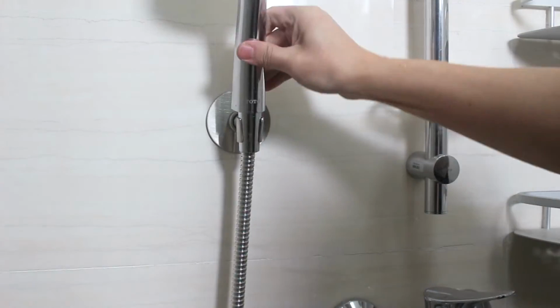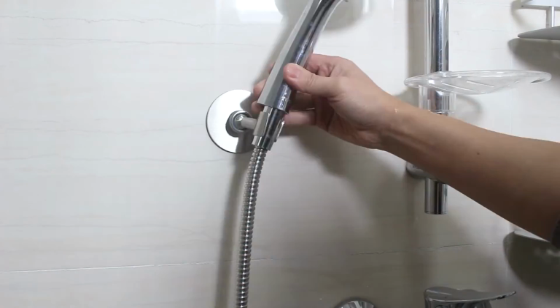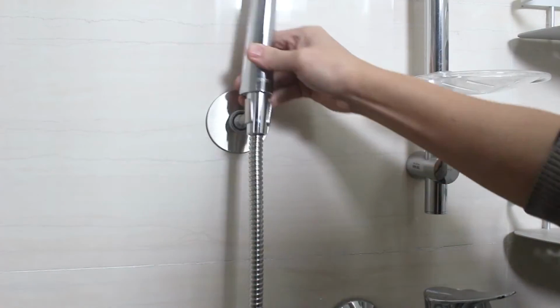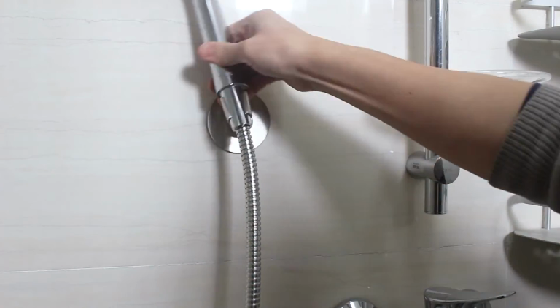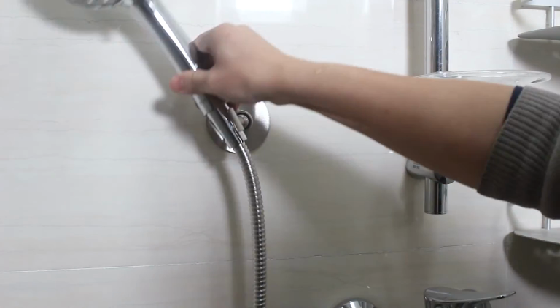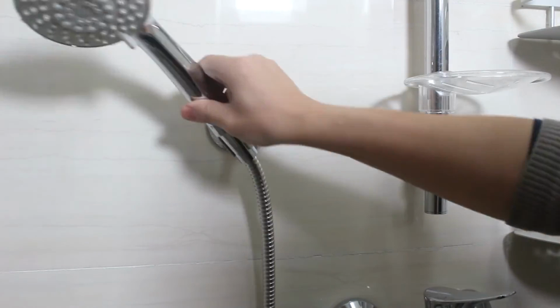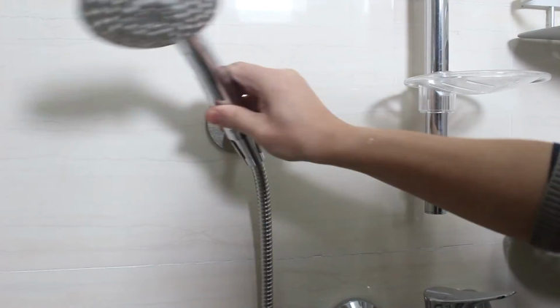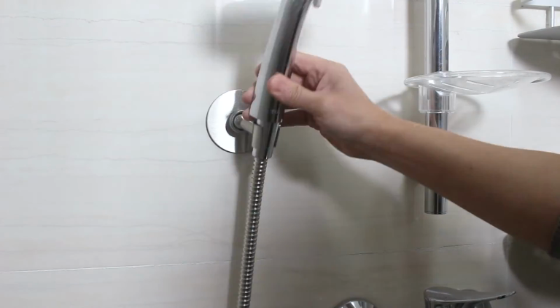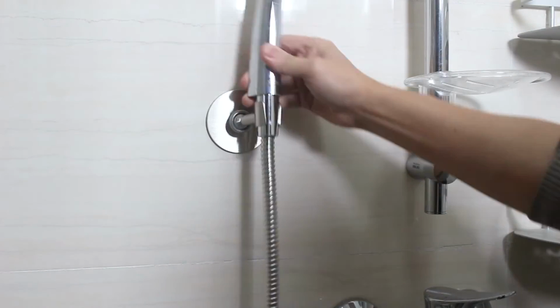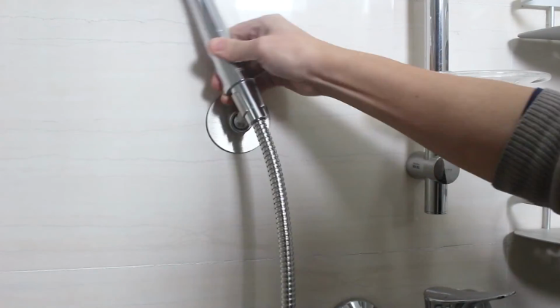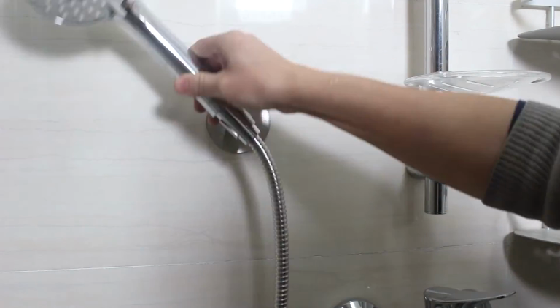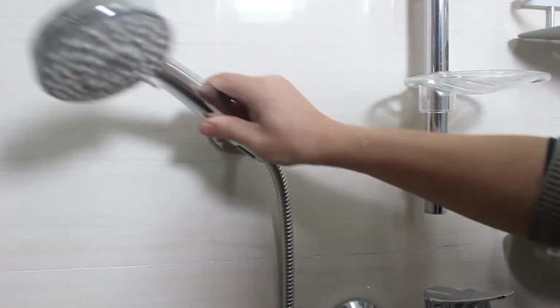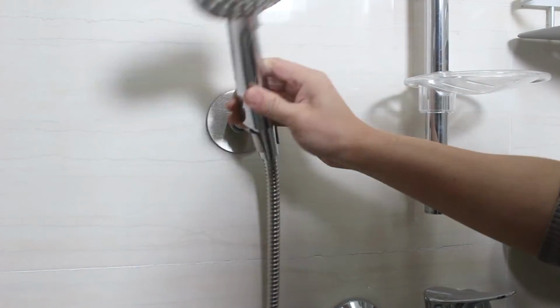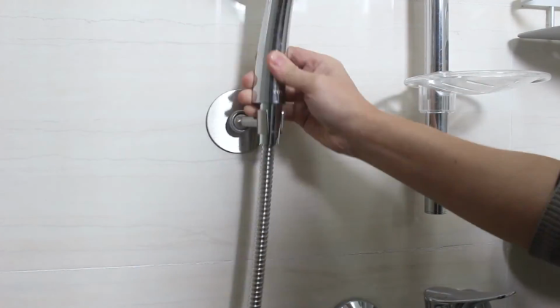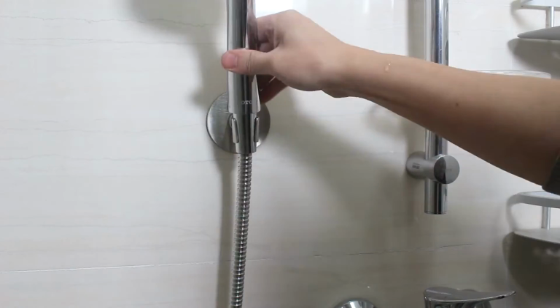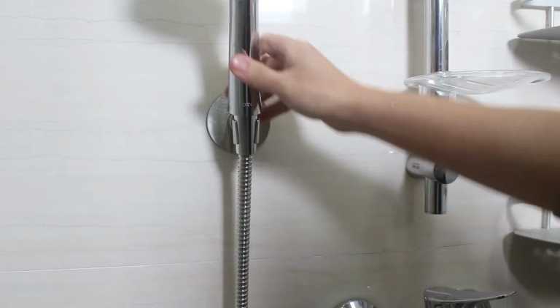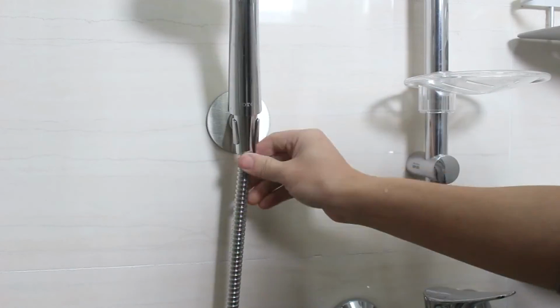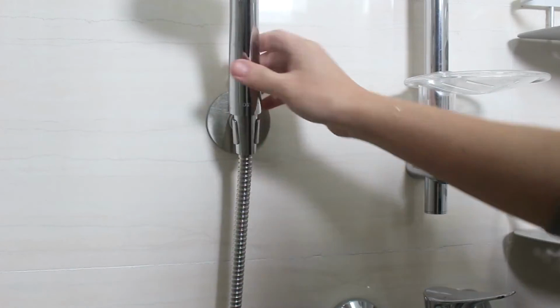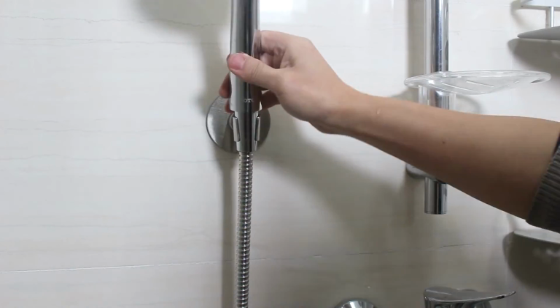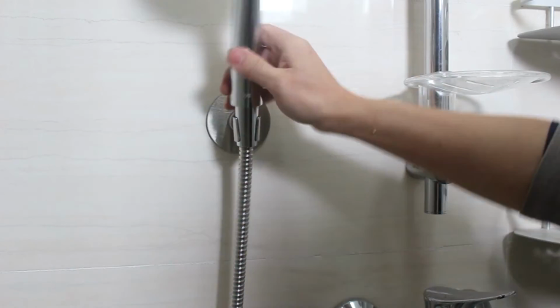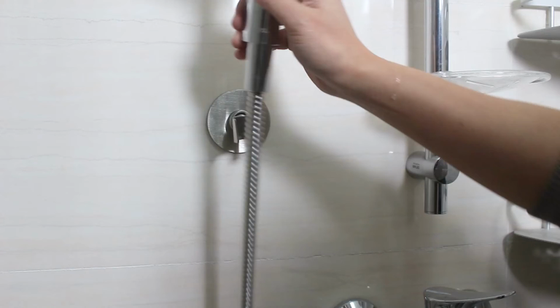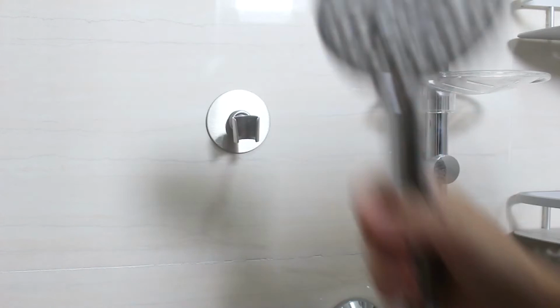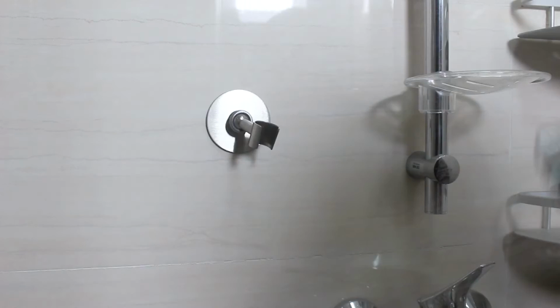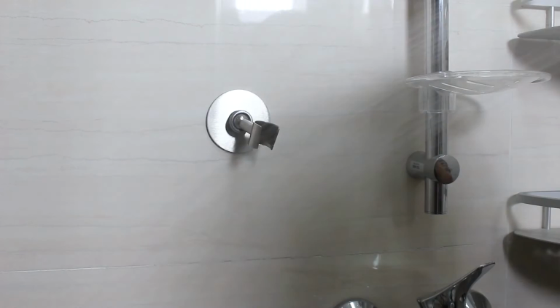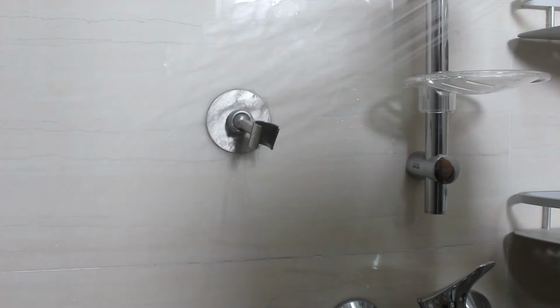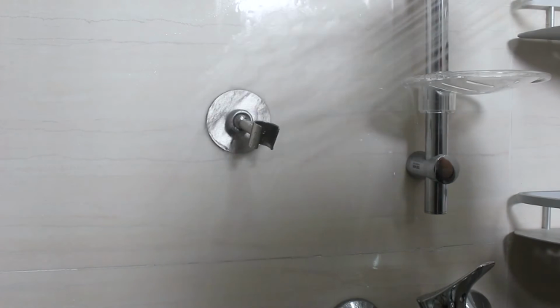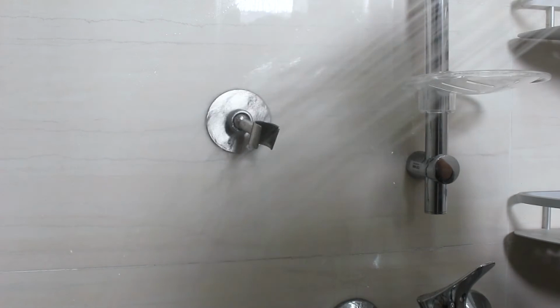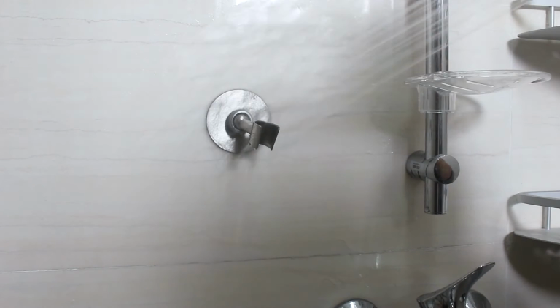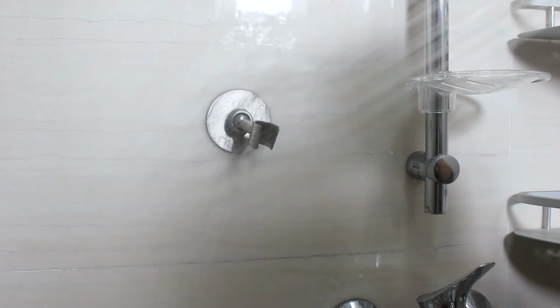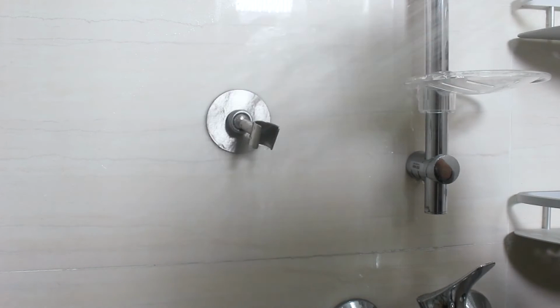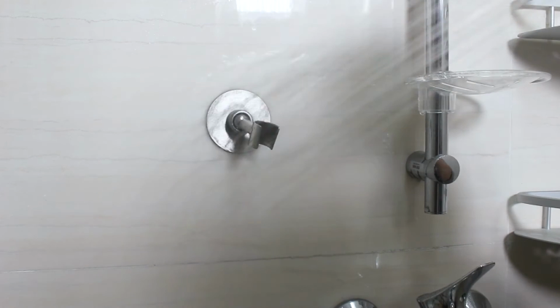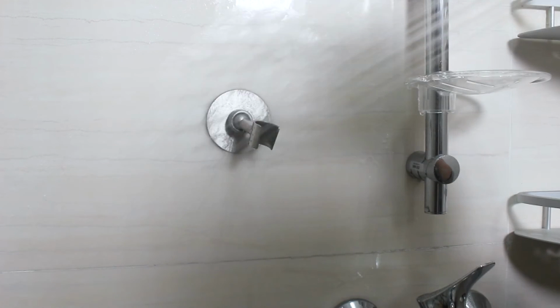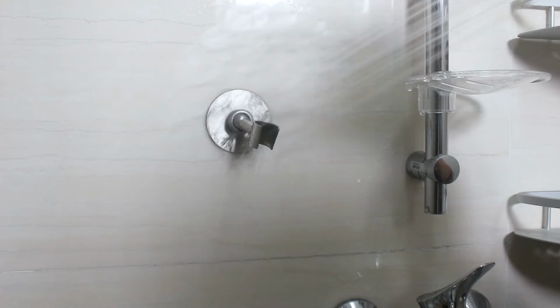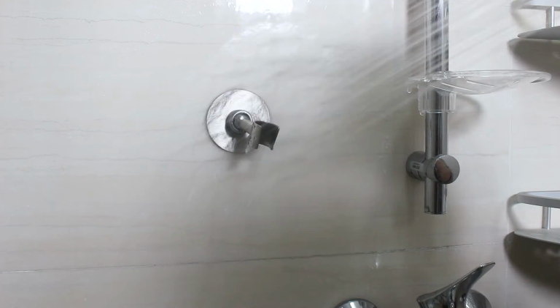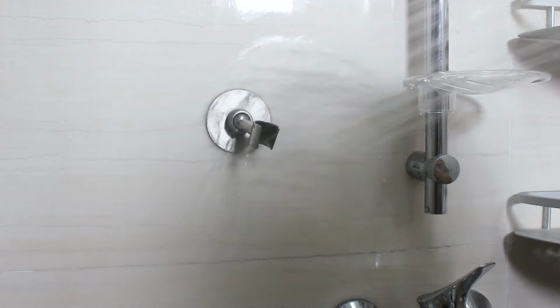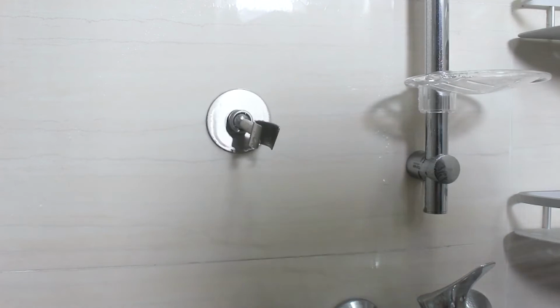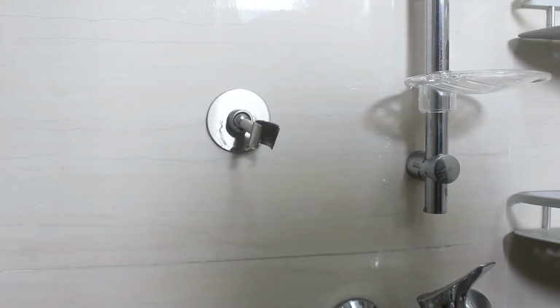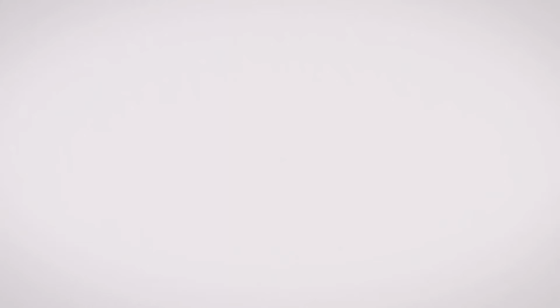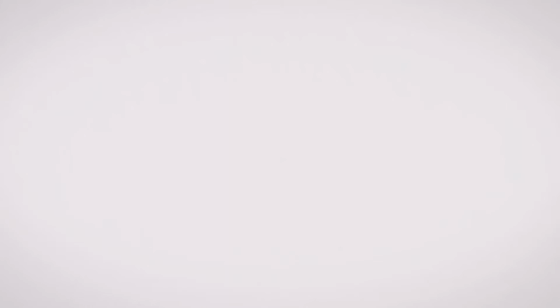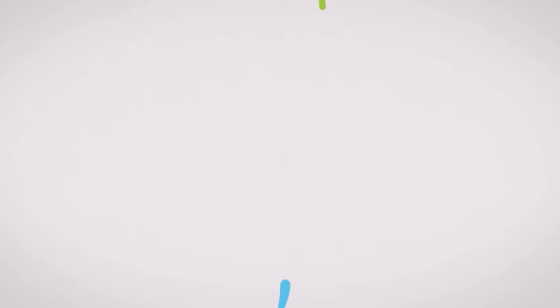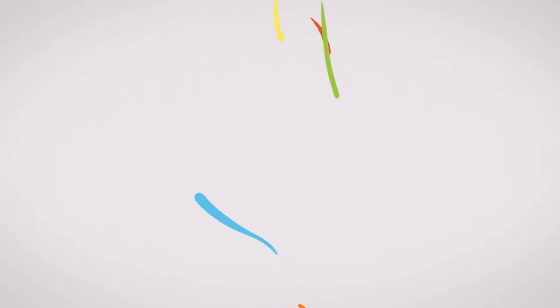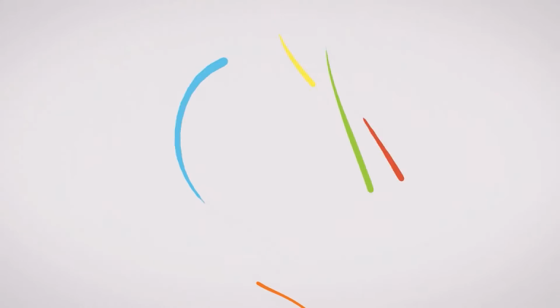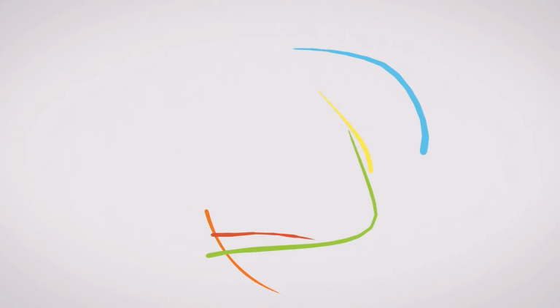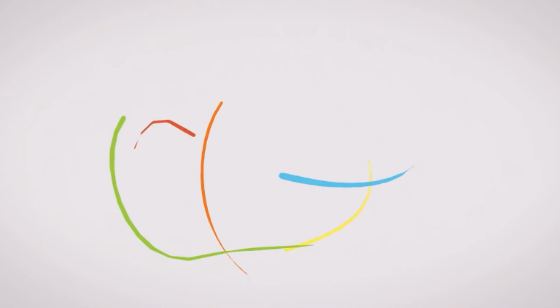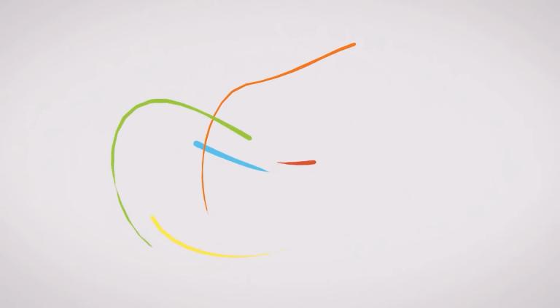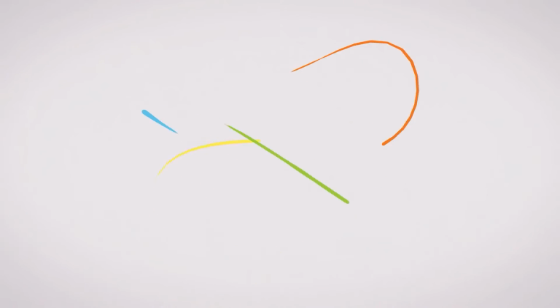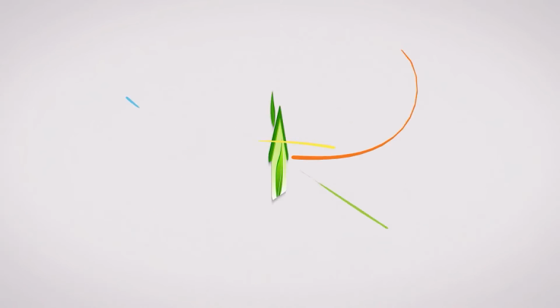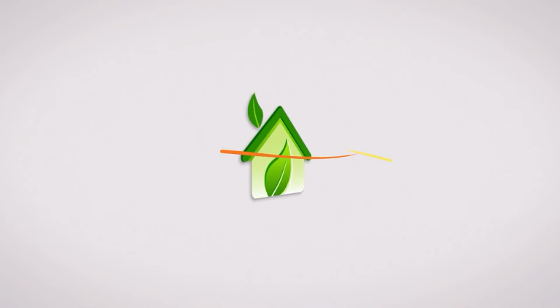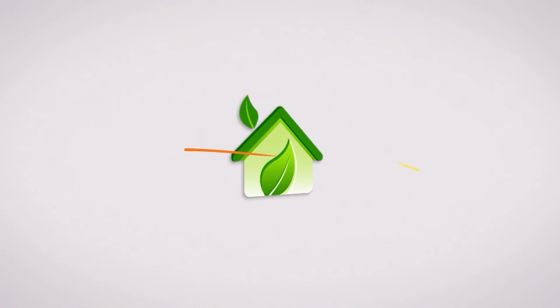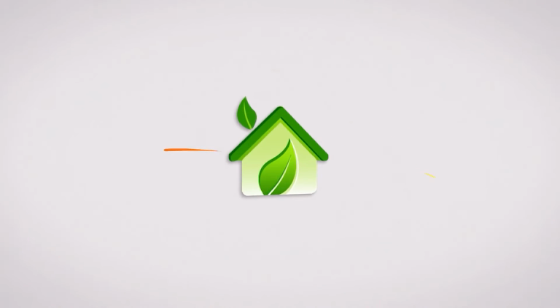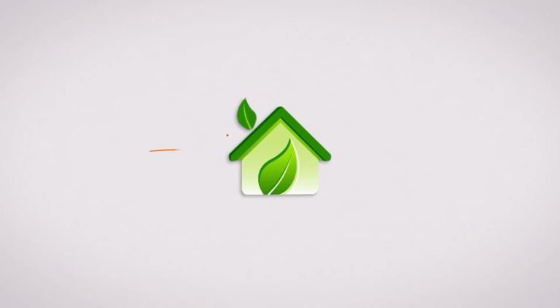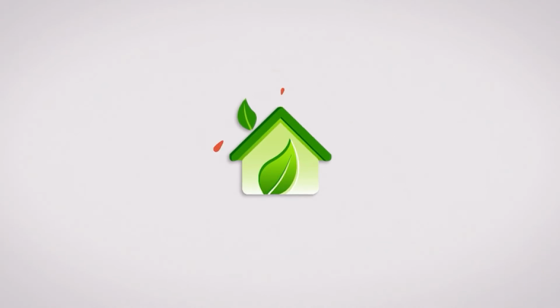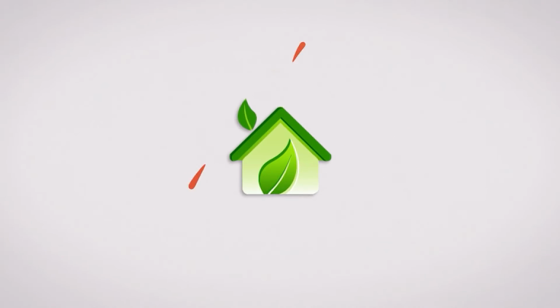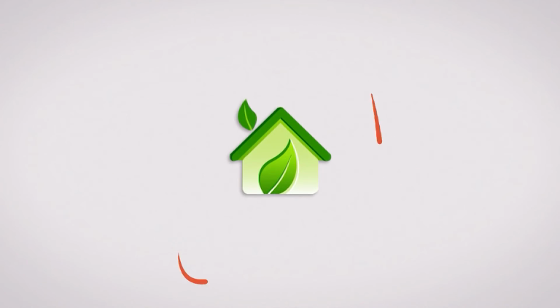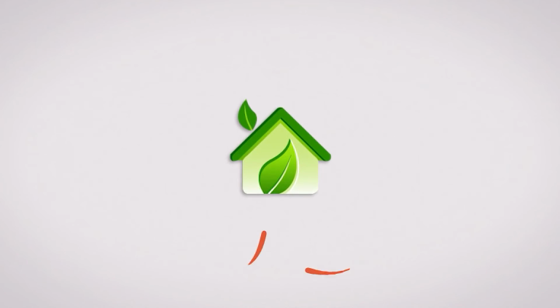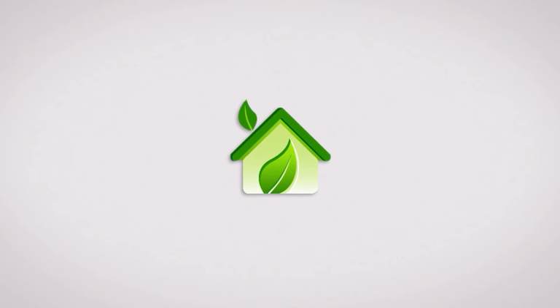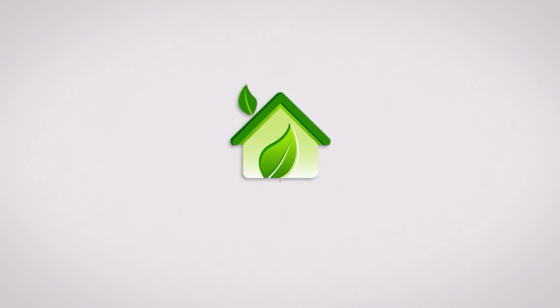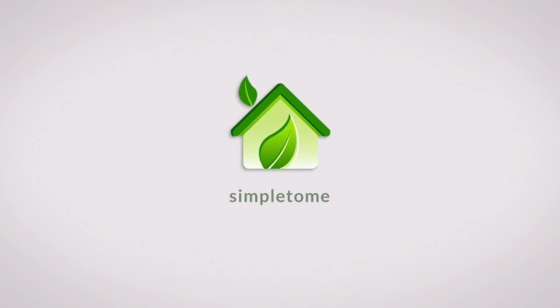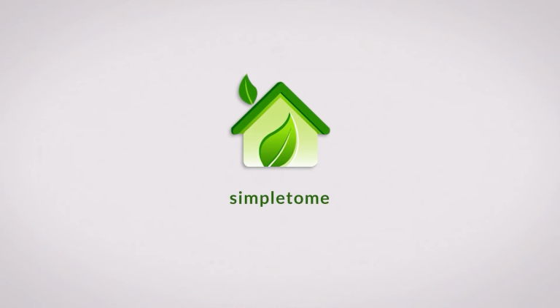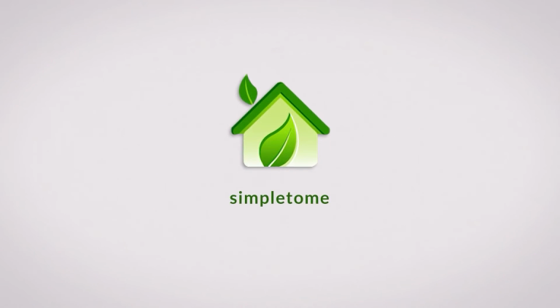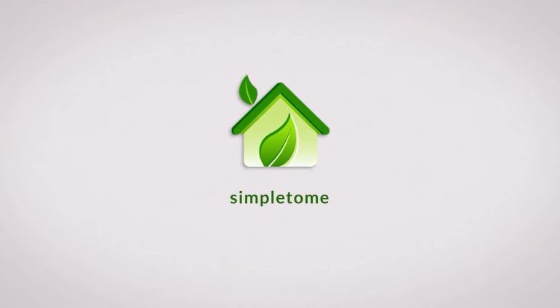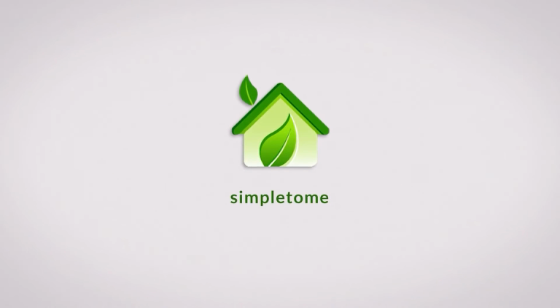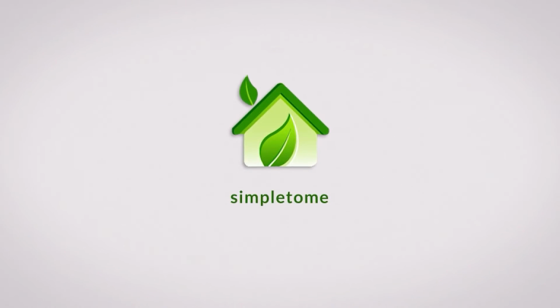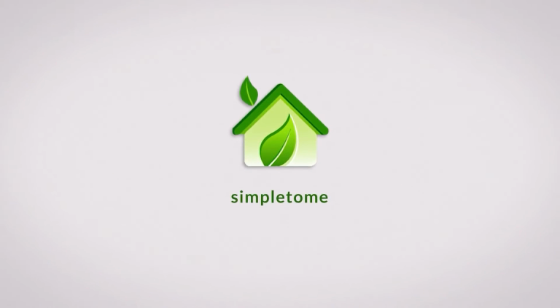Easy to install and simple to use. Choose a simple life to me.